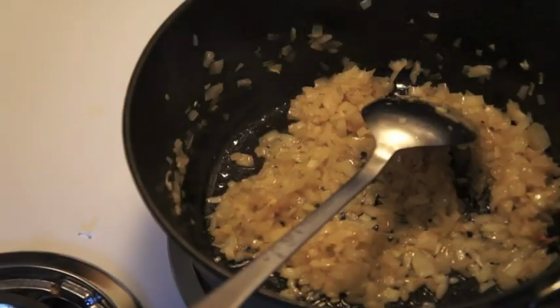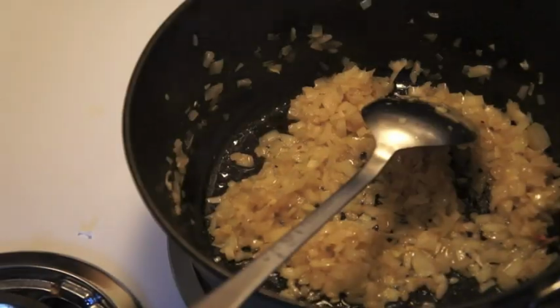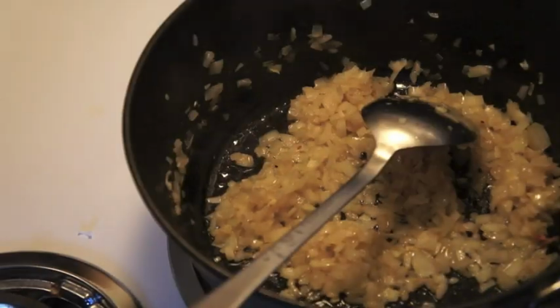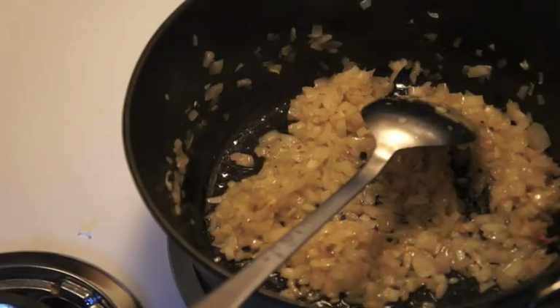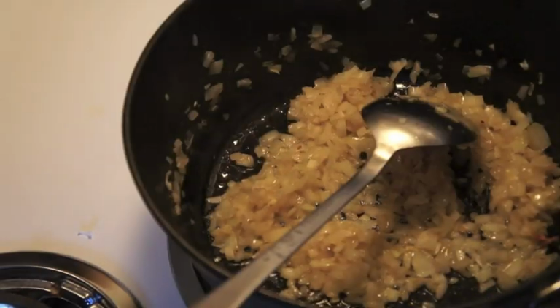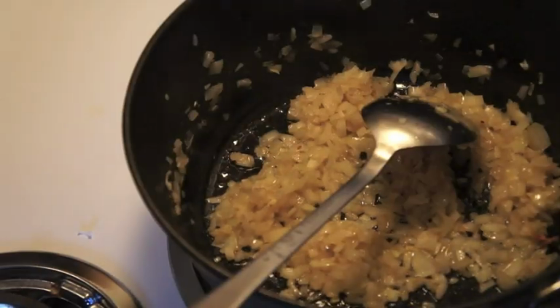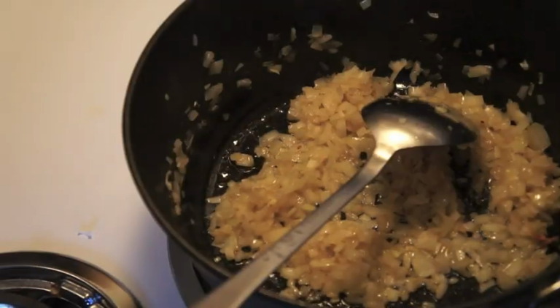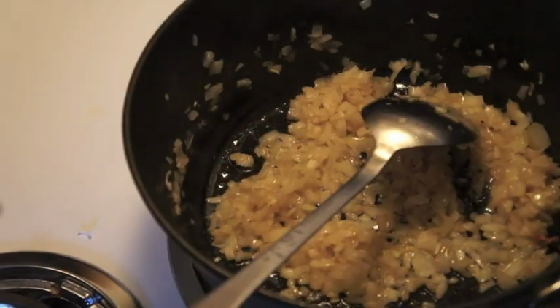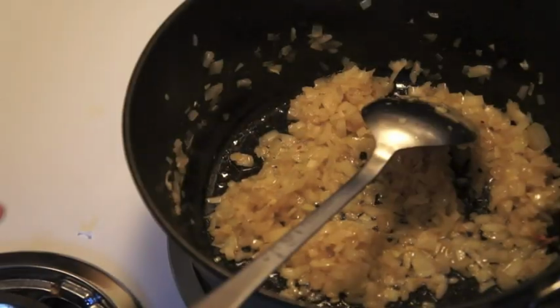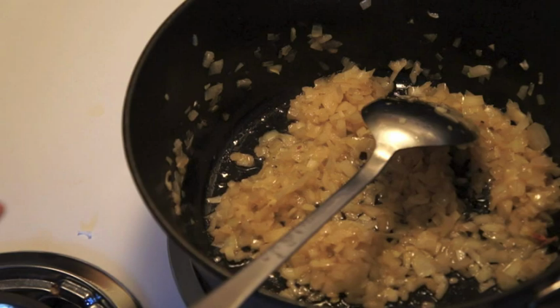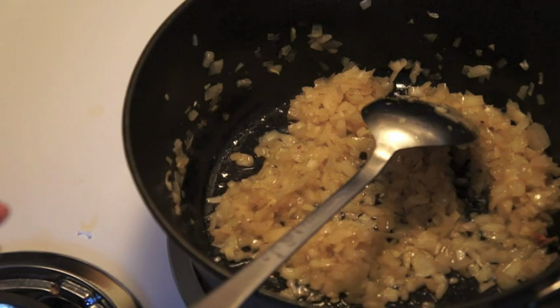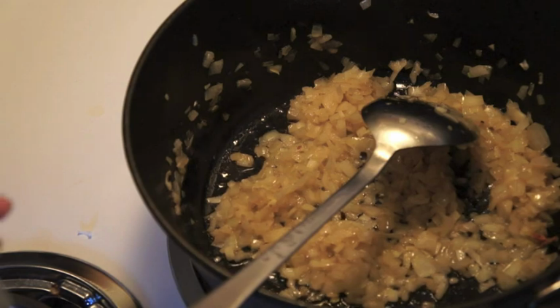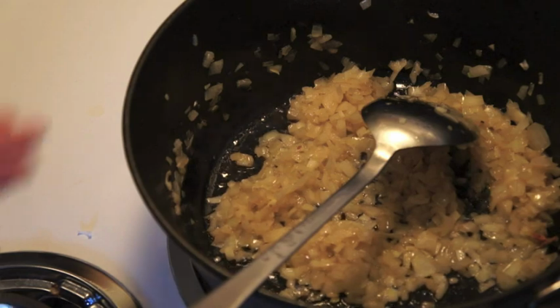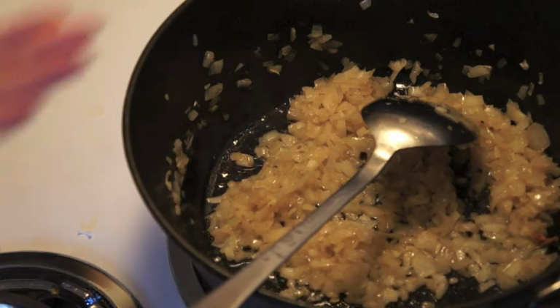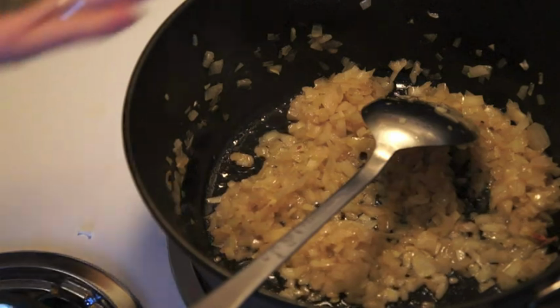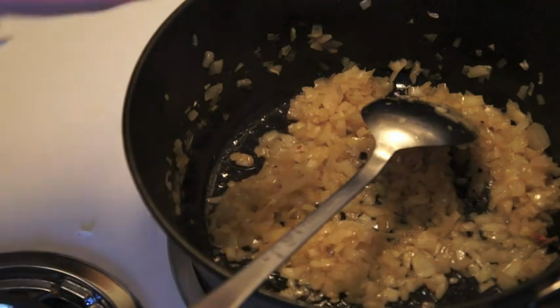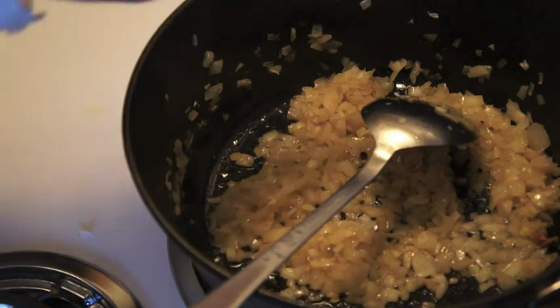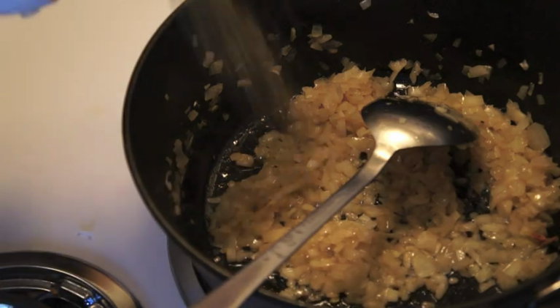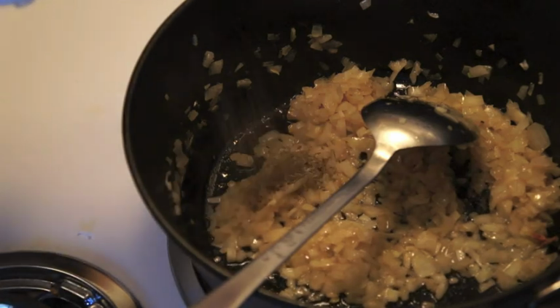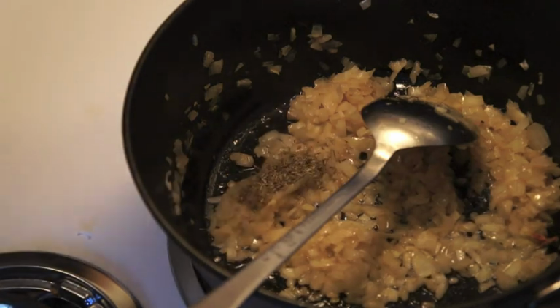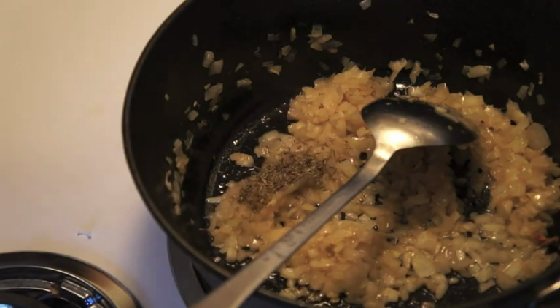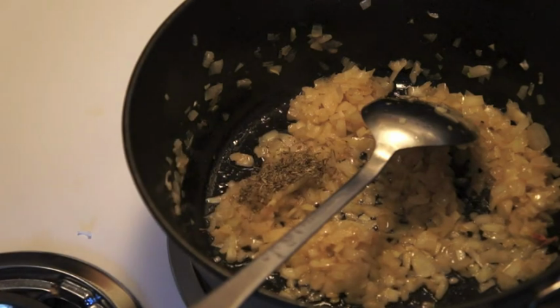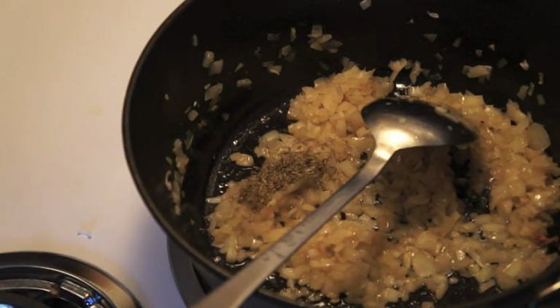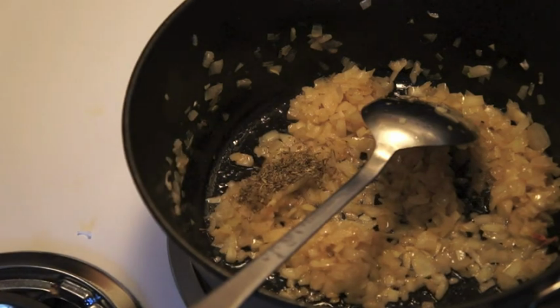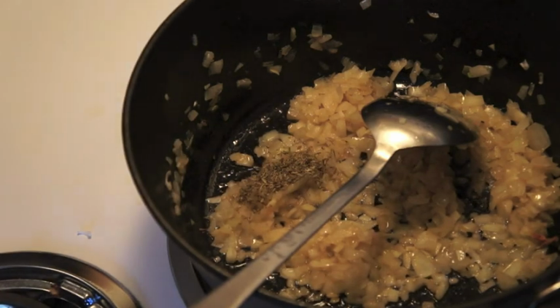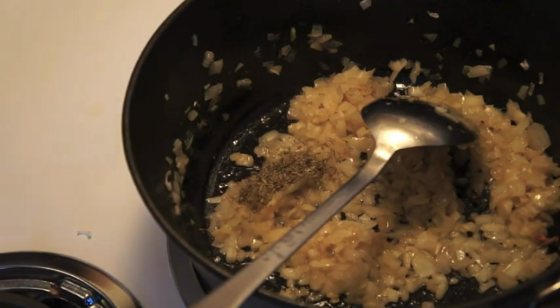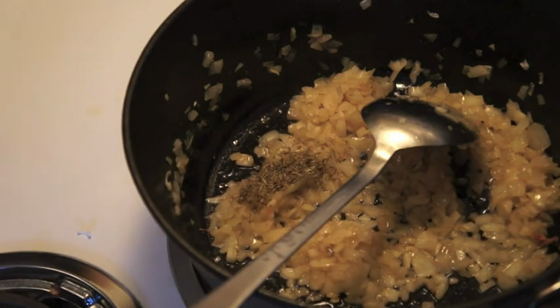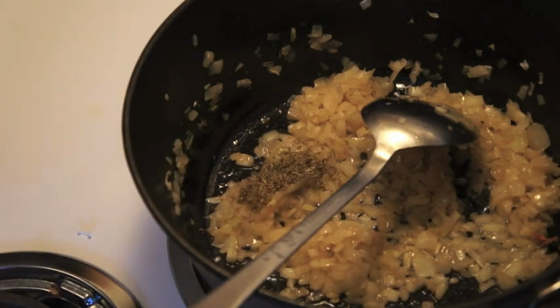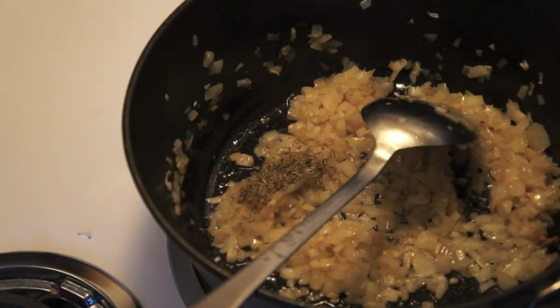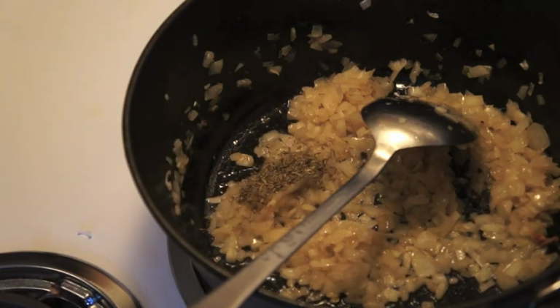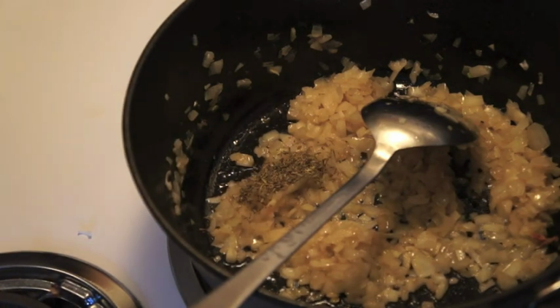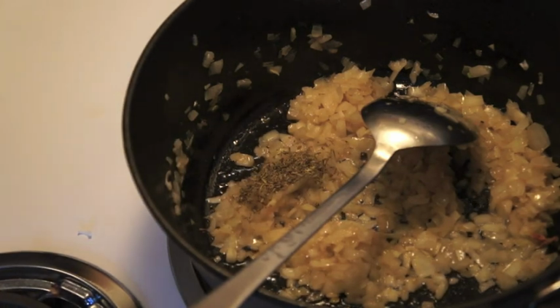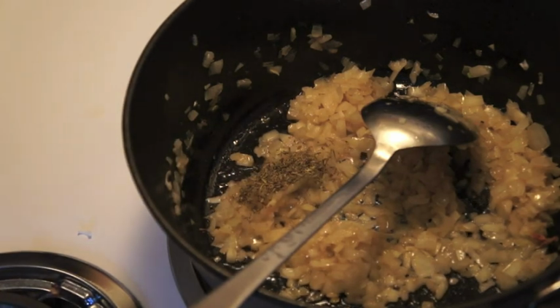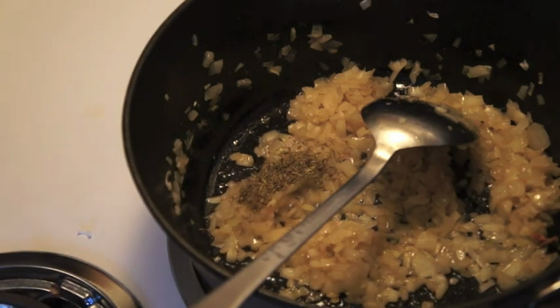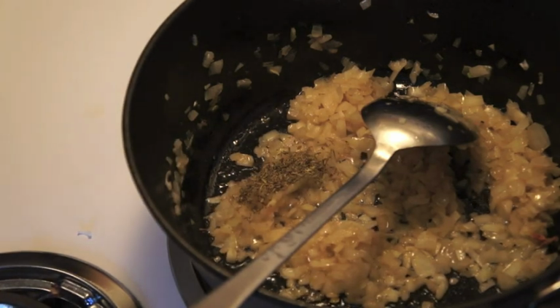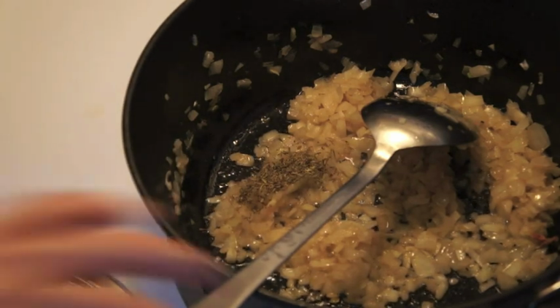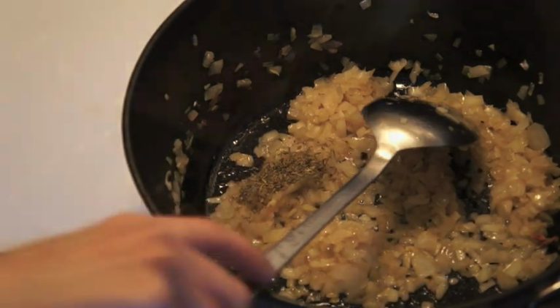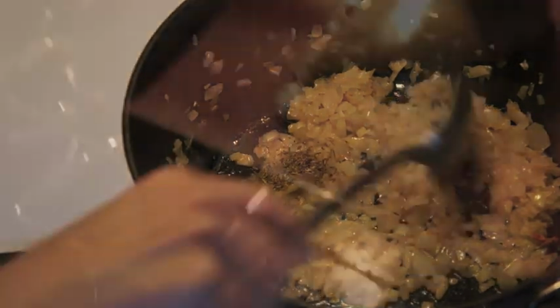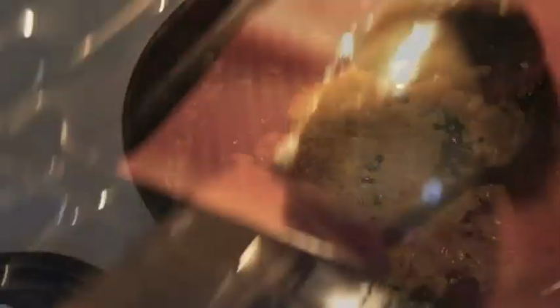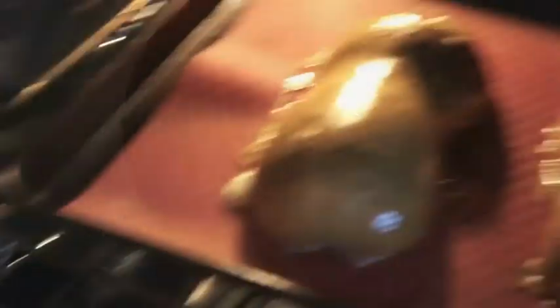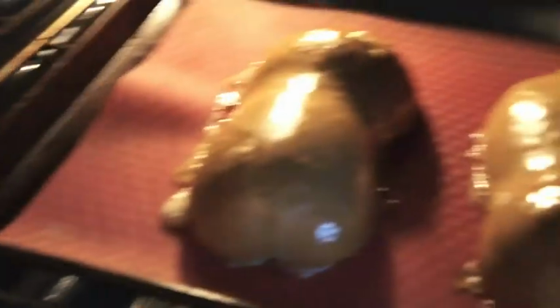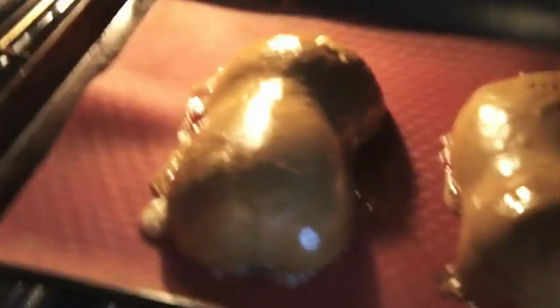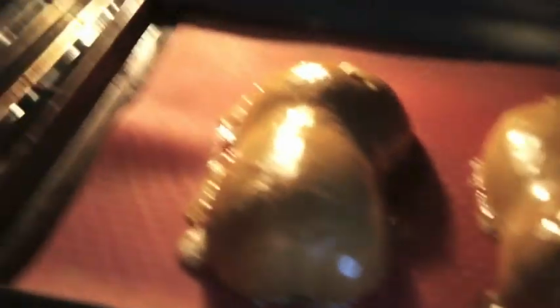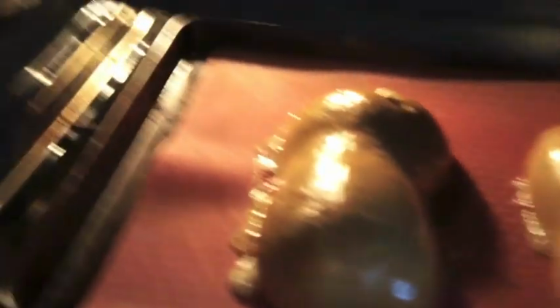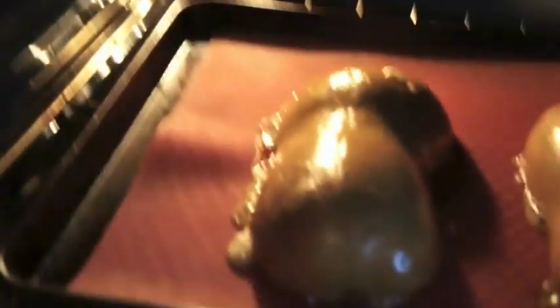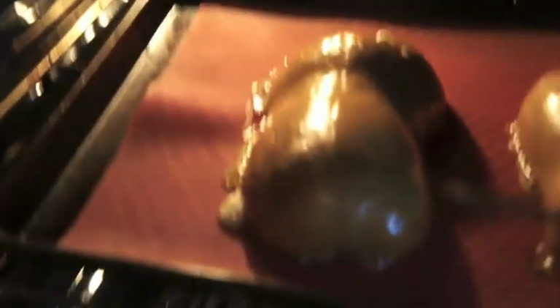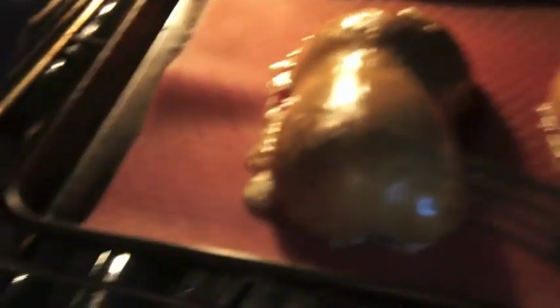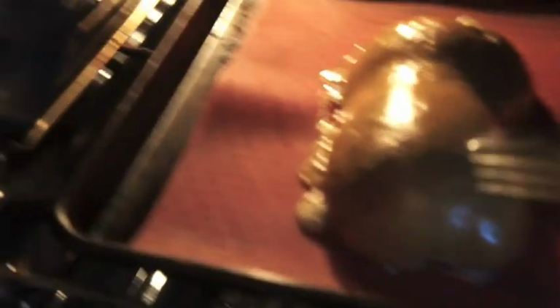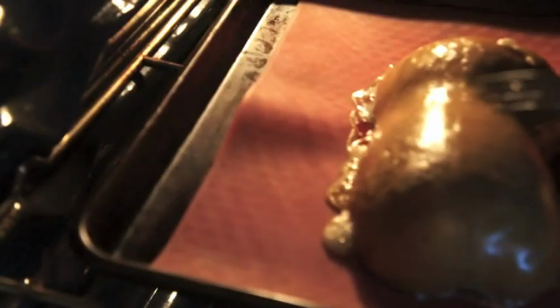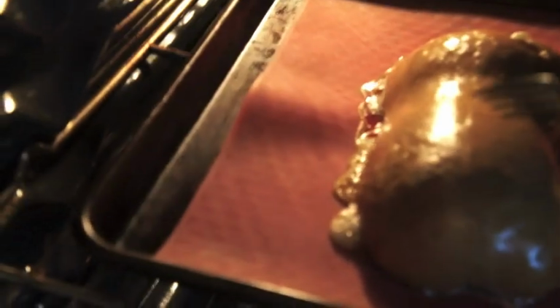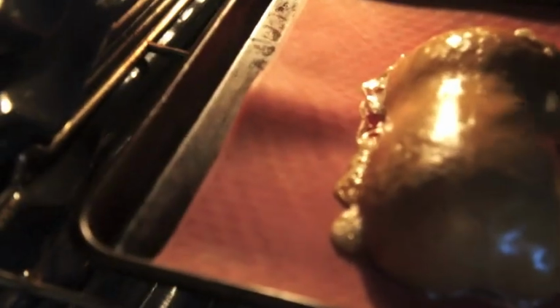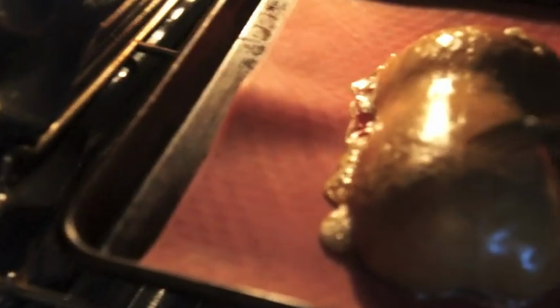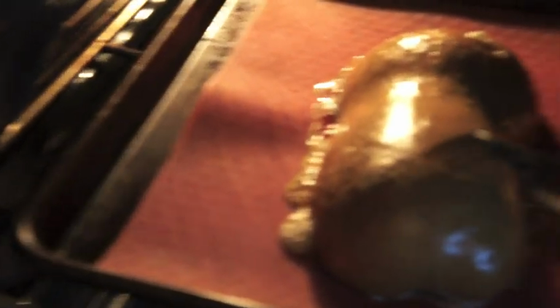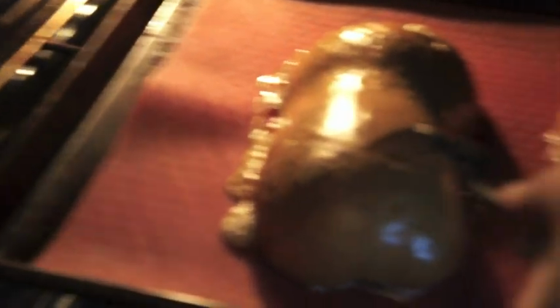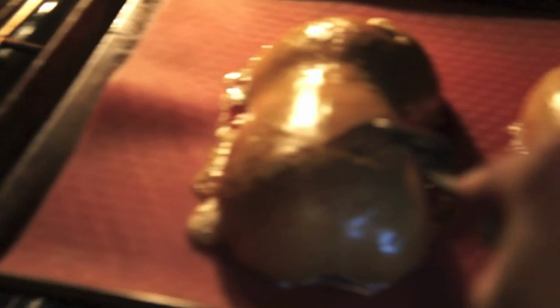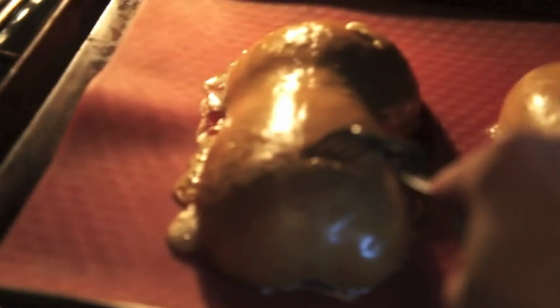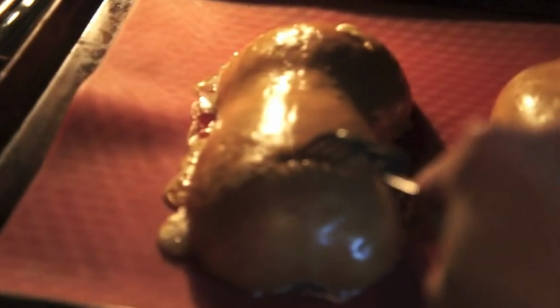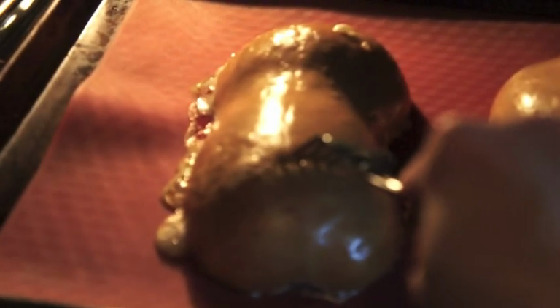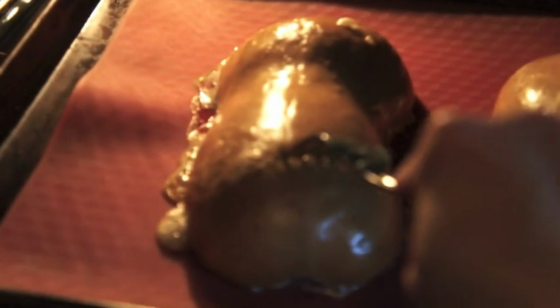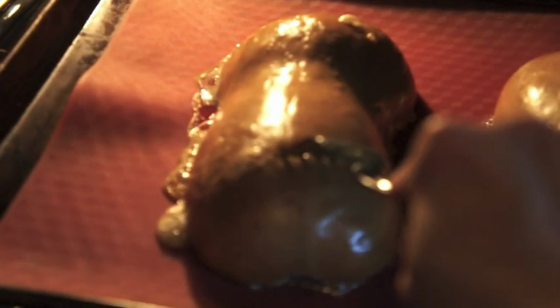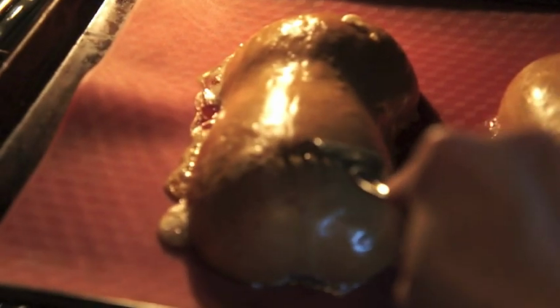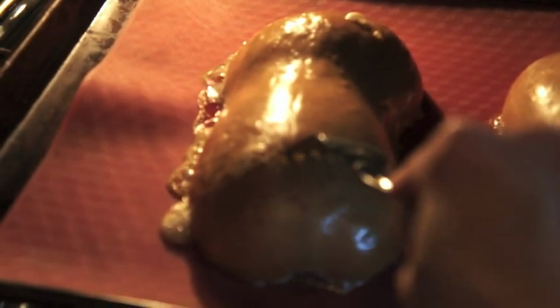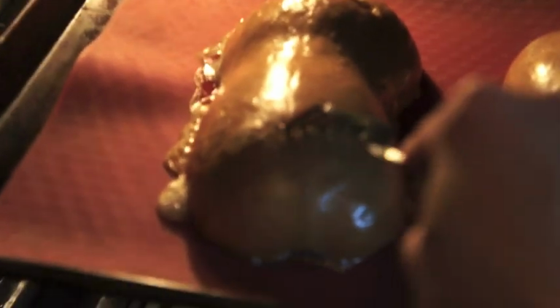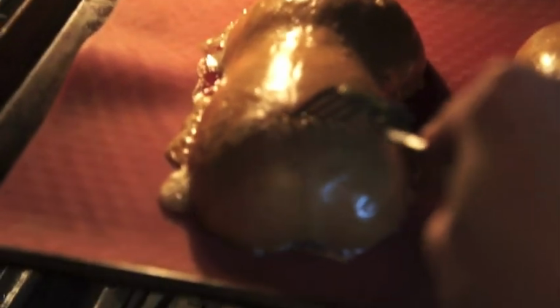When the onions are translucent, add your herbs. Your squash is ready when you can easily pierce it with a fork.